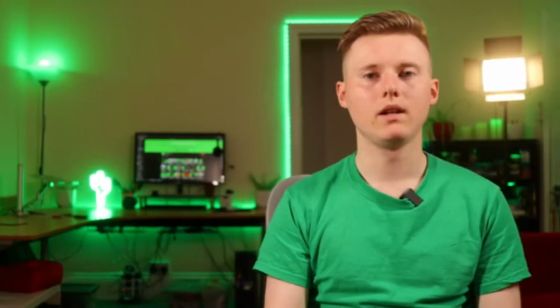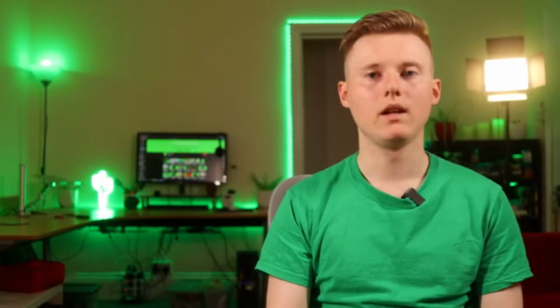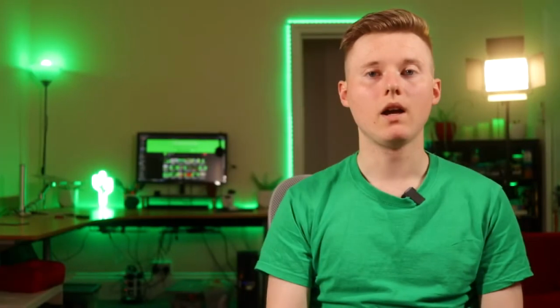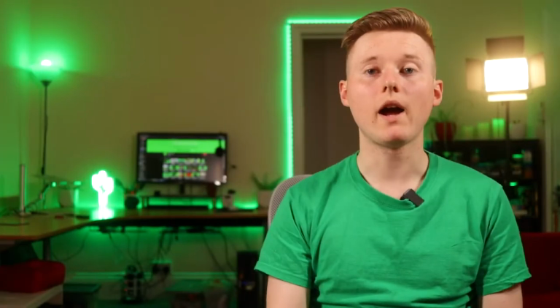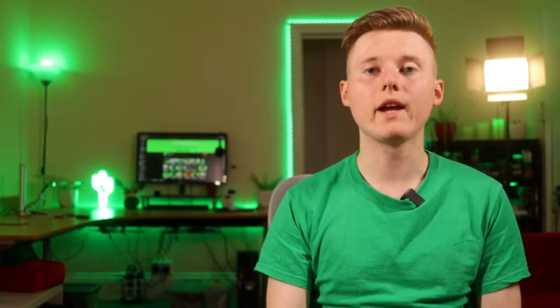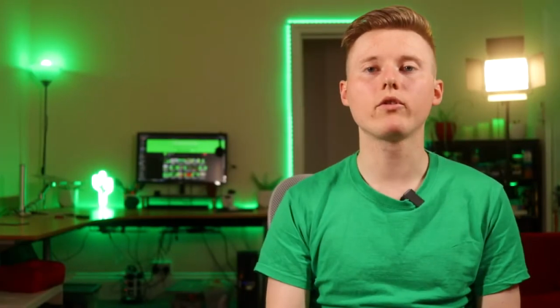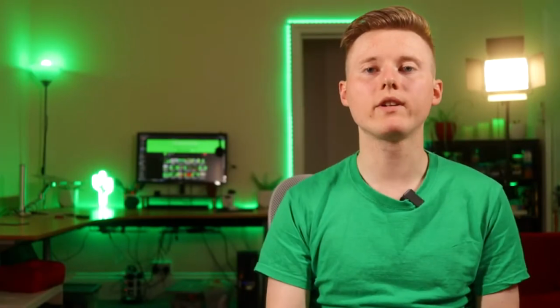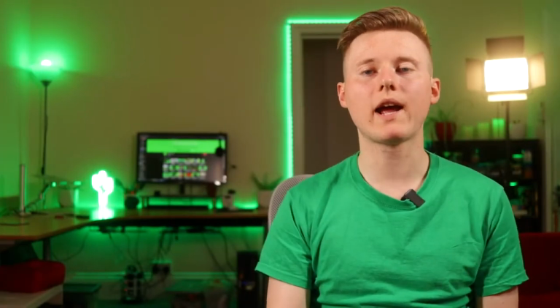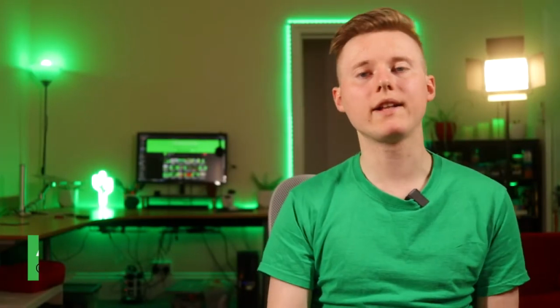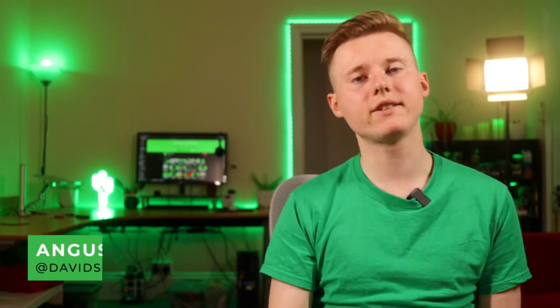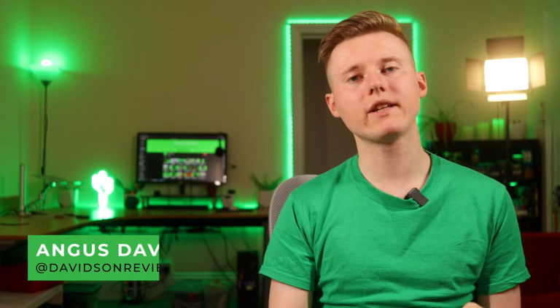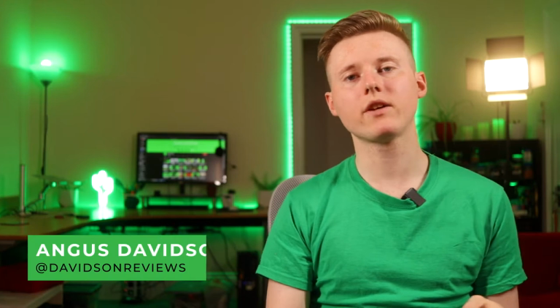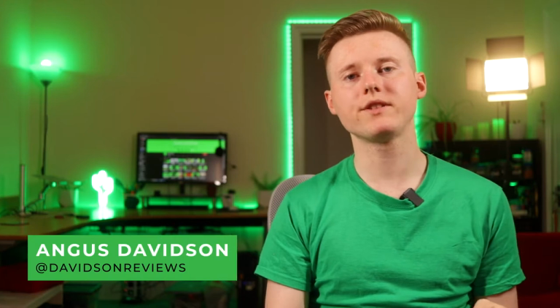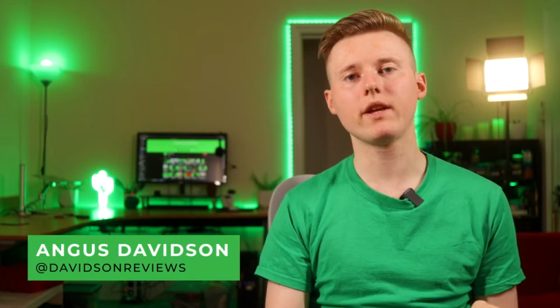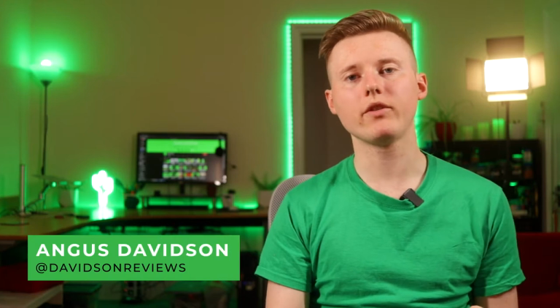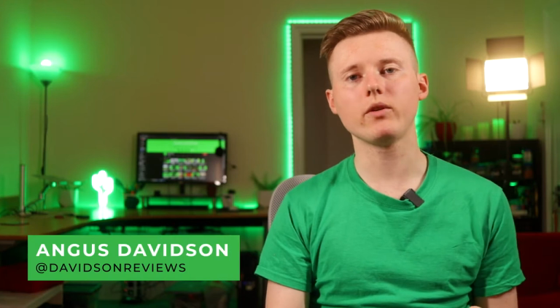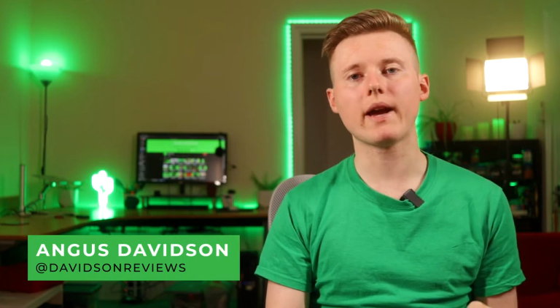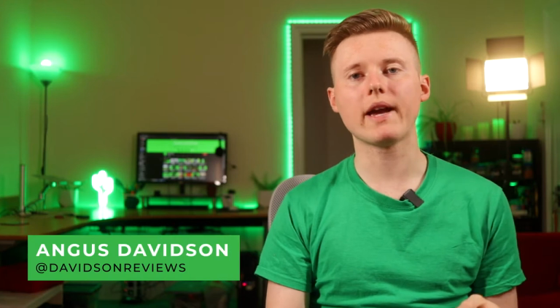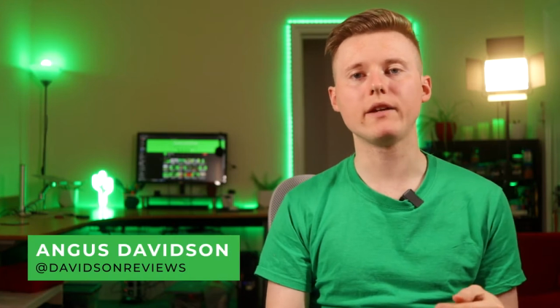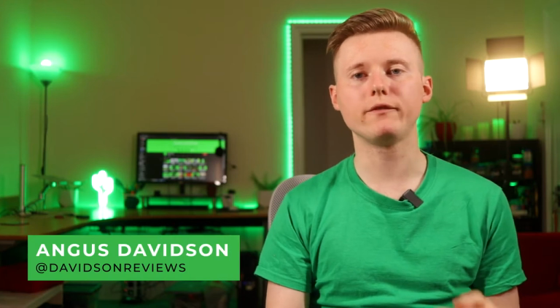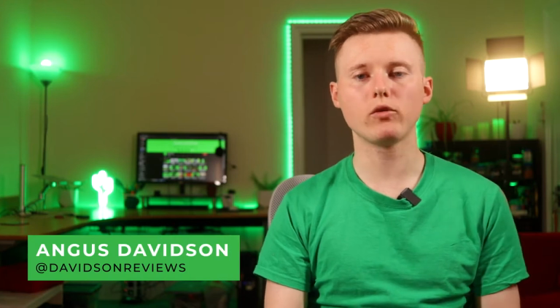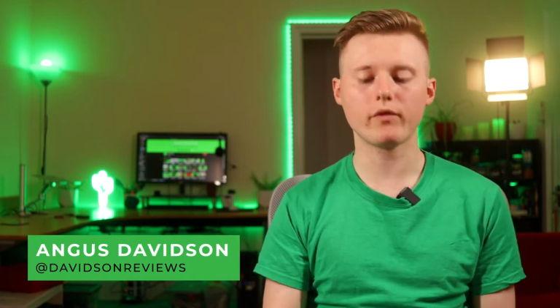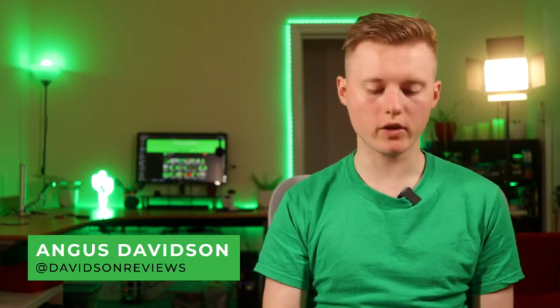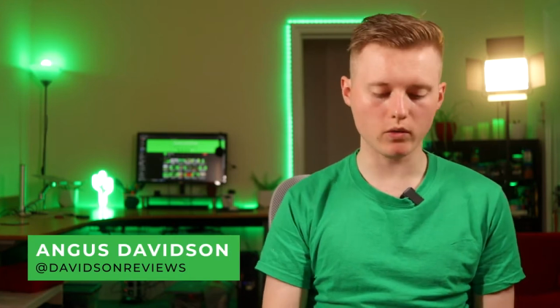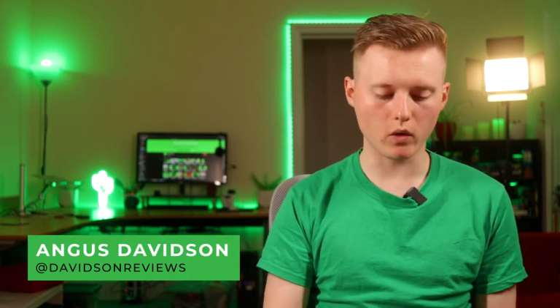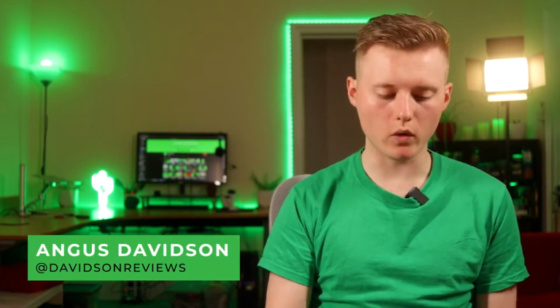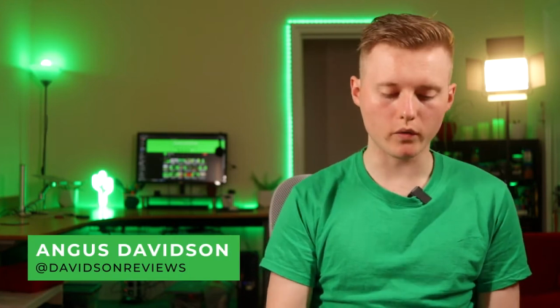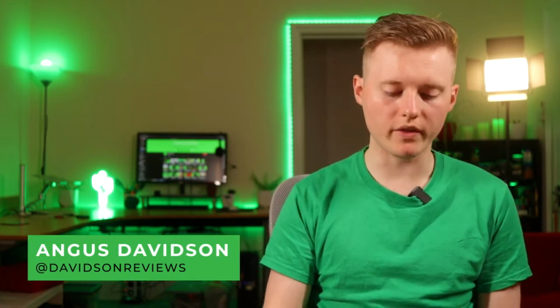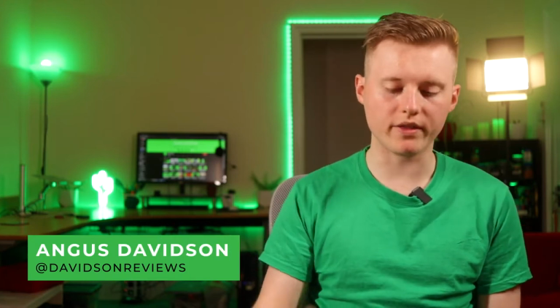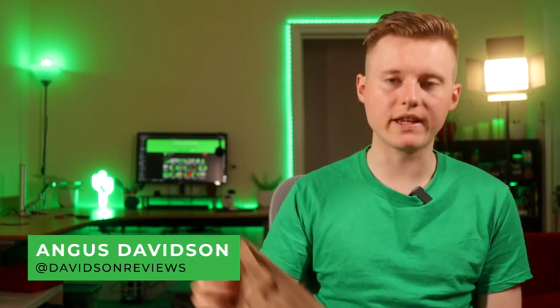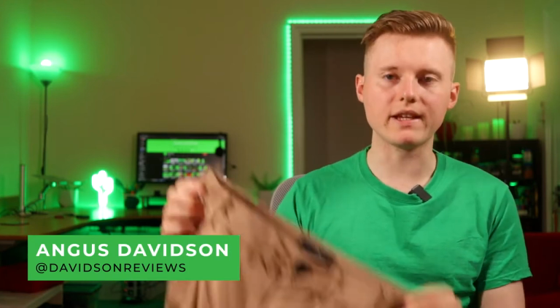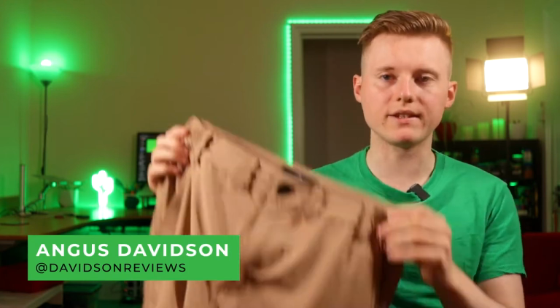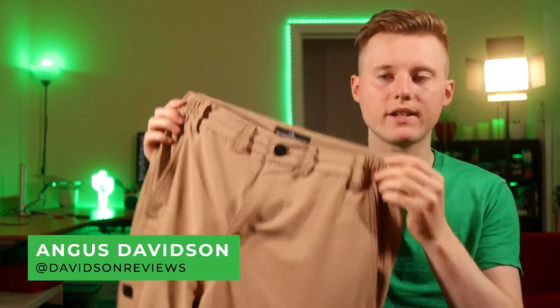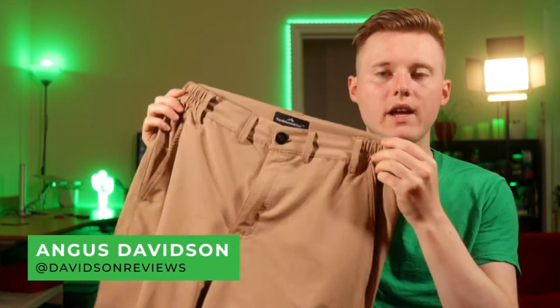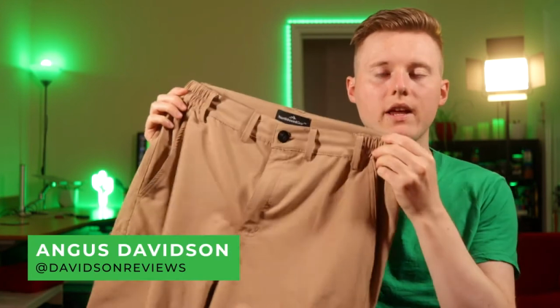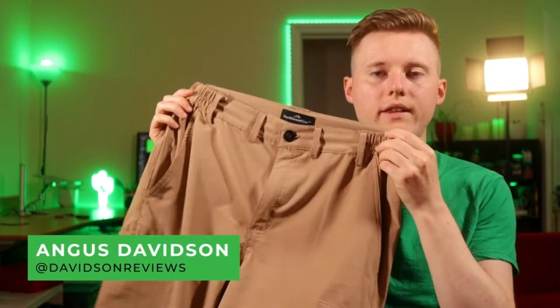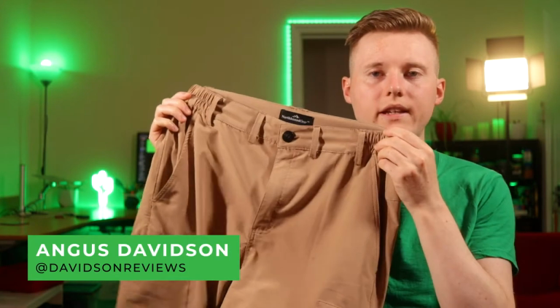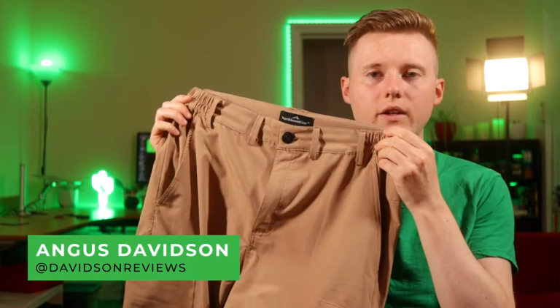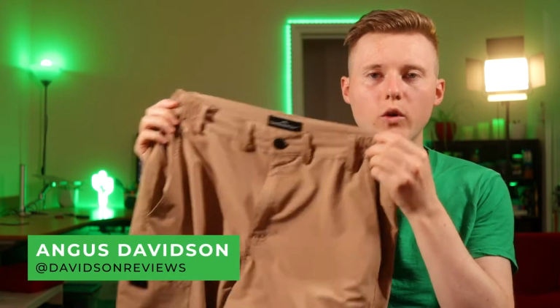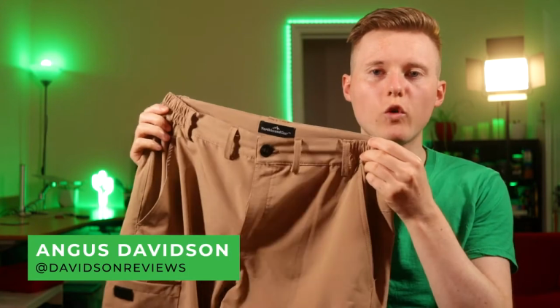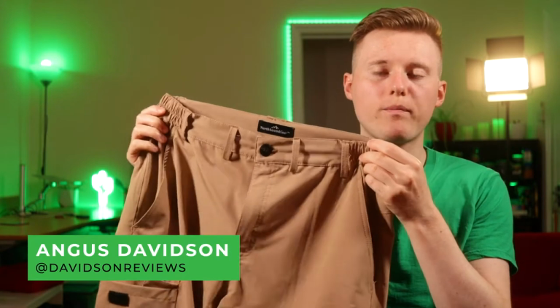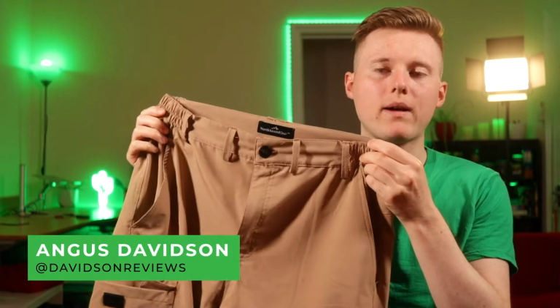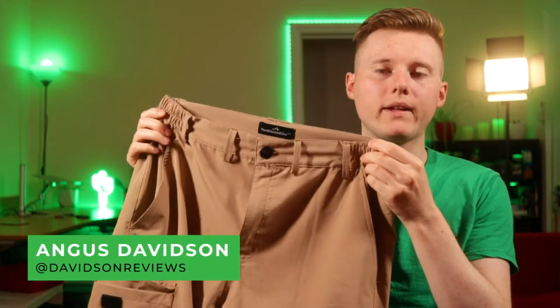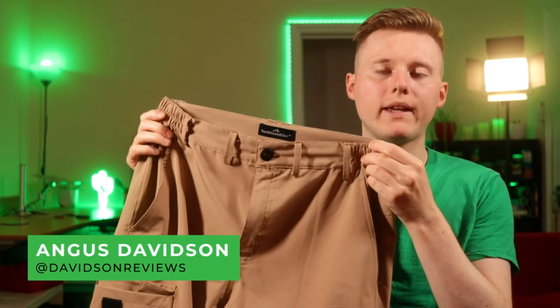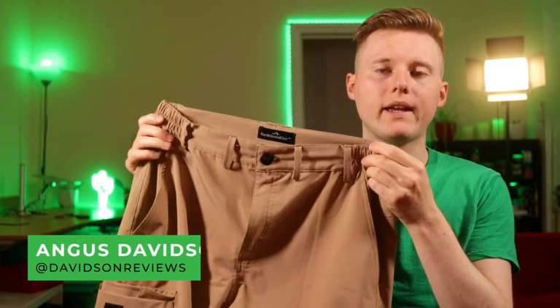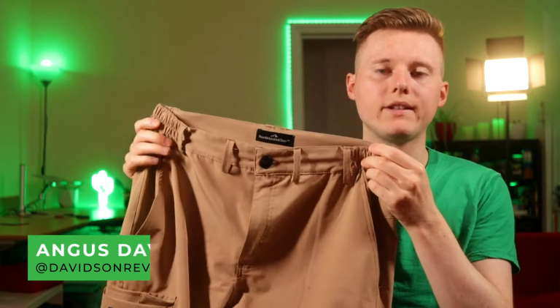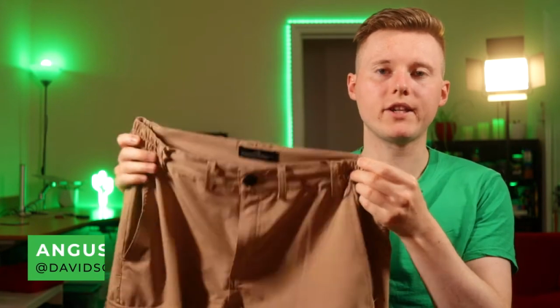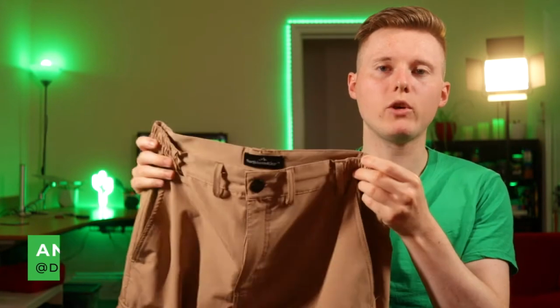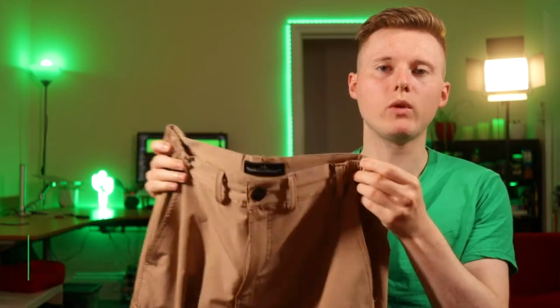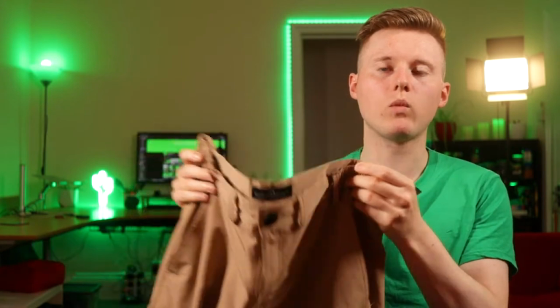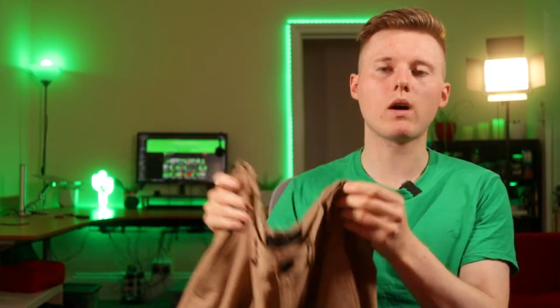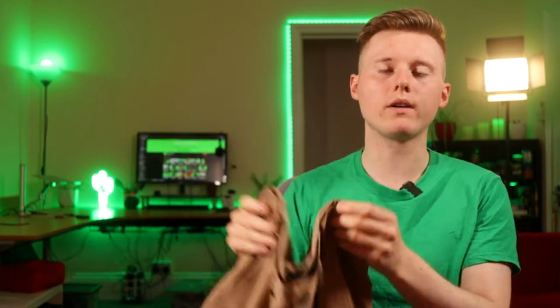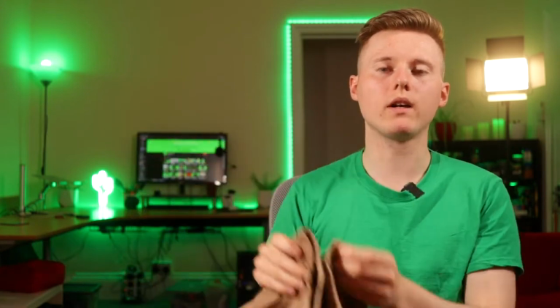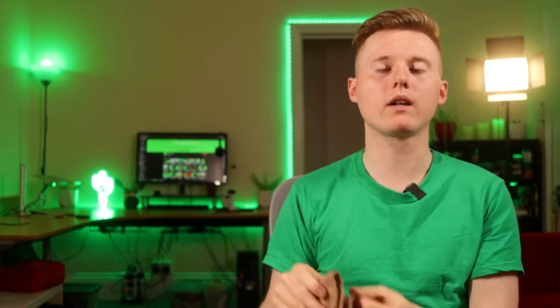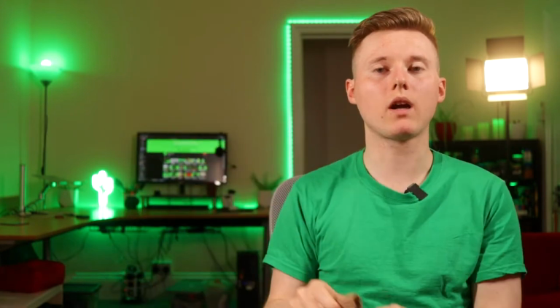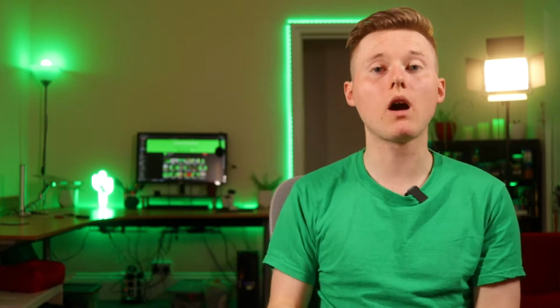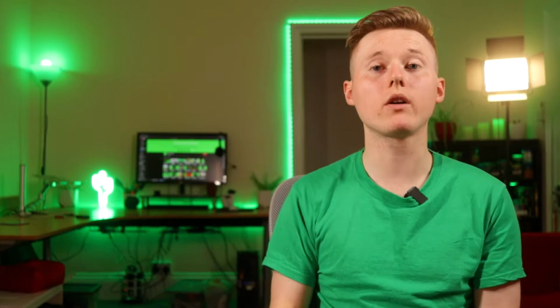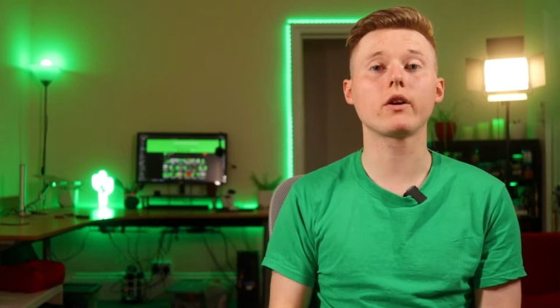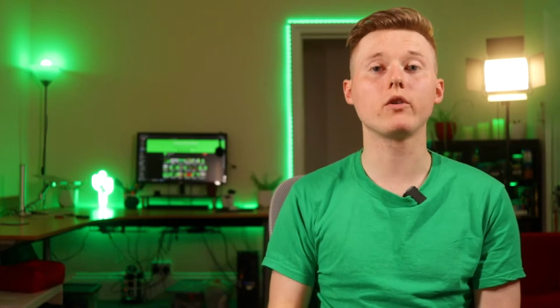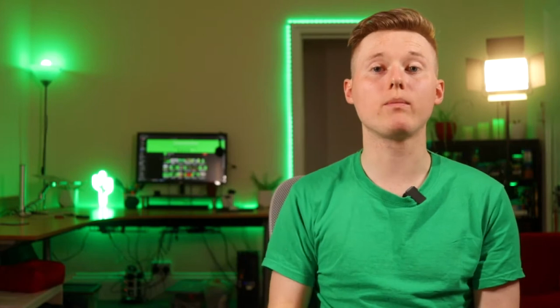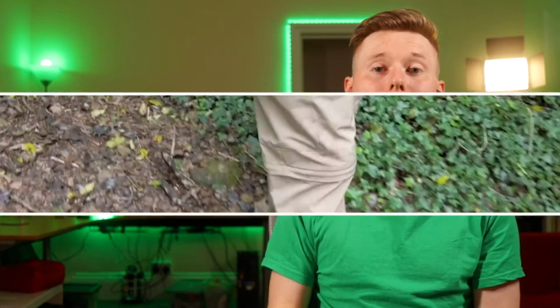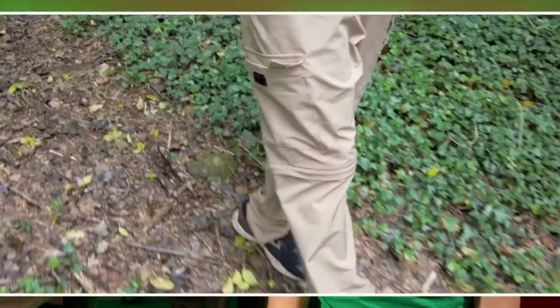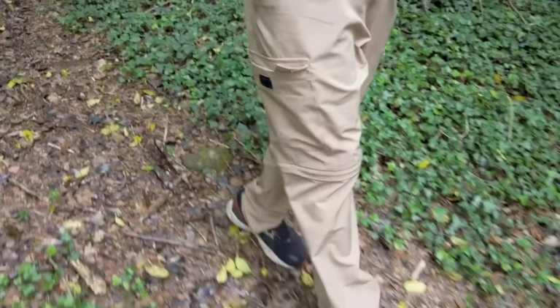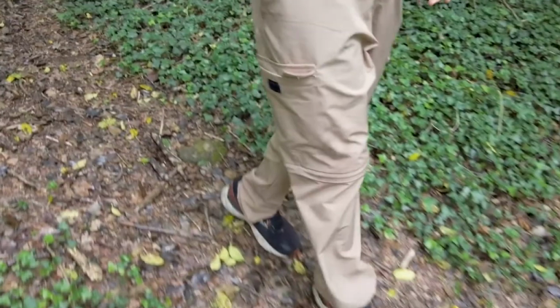Hi everyone, today I'm going to give you a full review of the Northbound Gear 2-in-1 cargo pants.